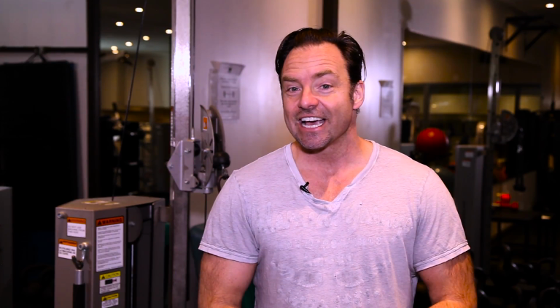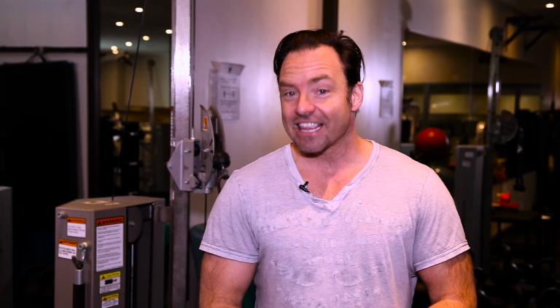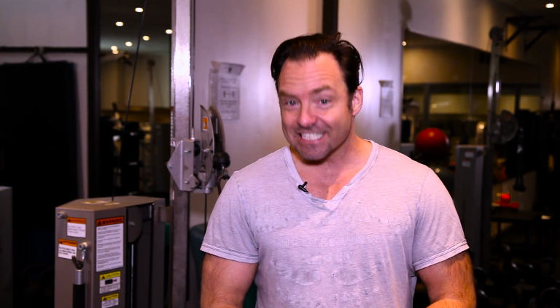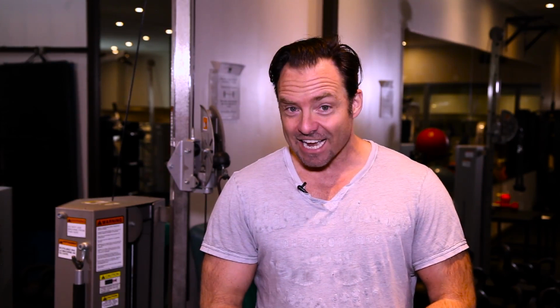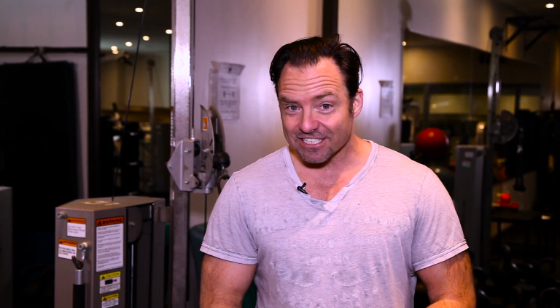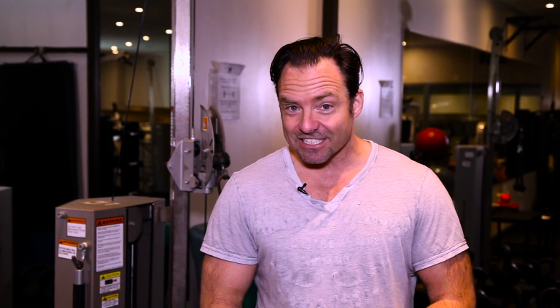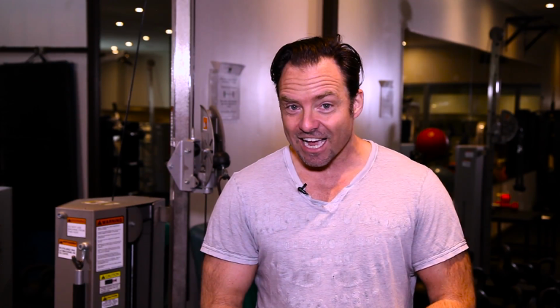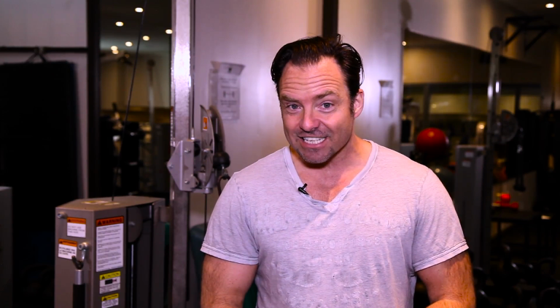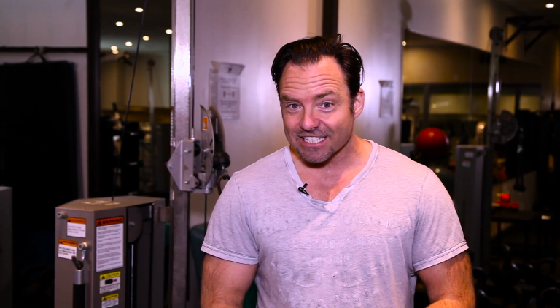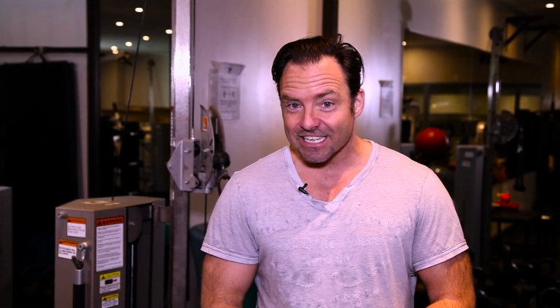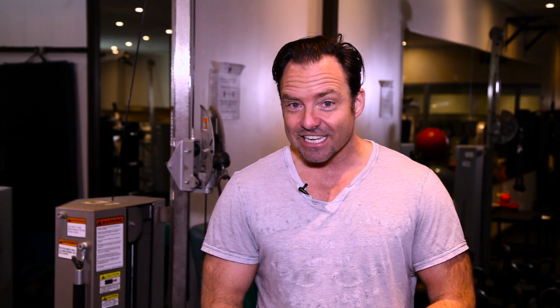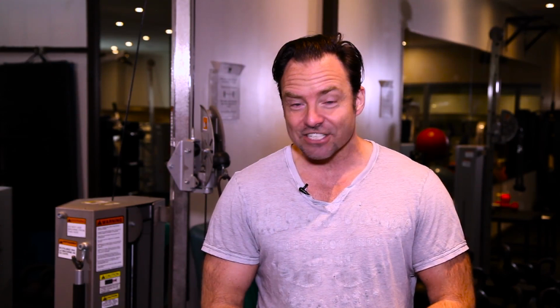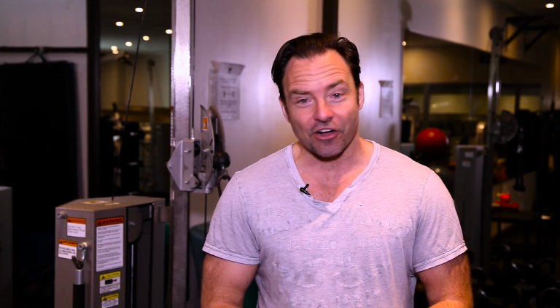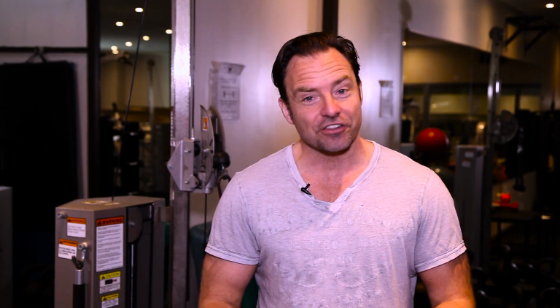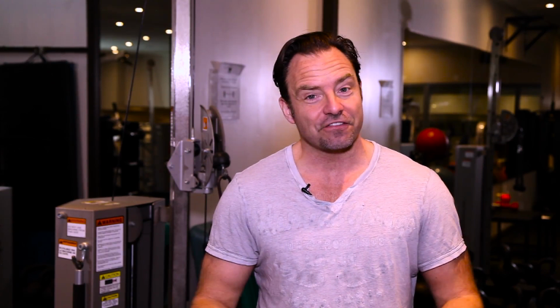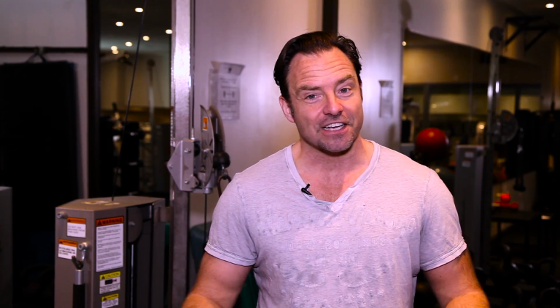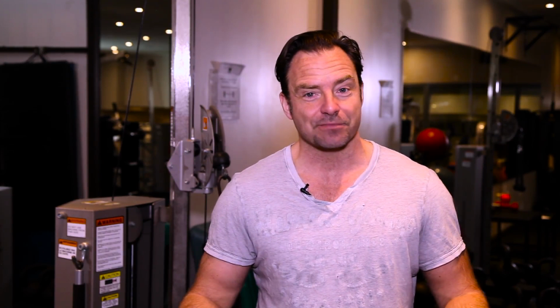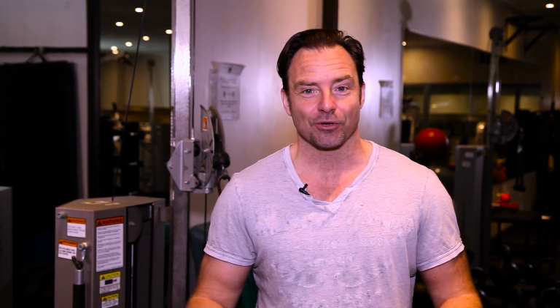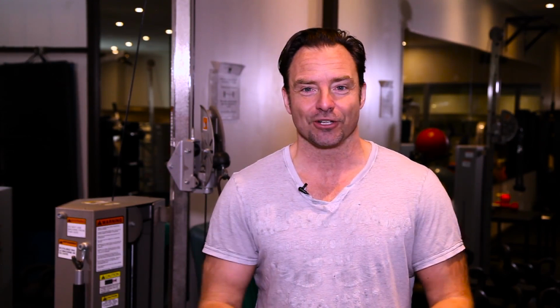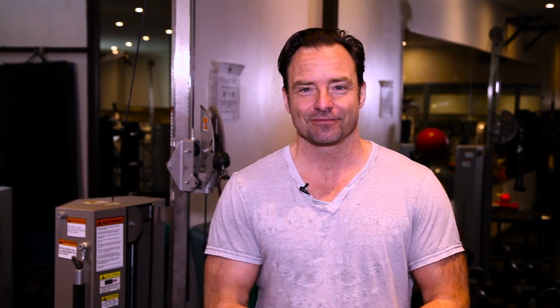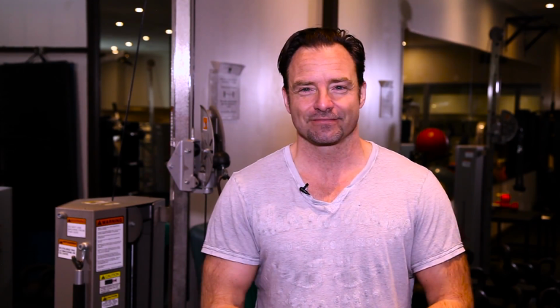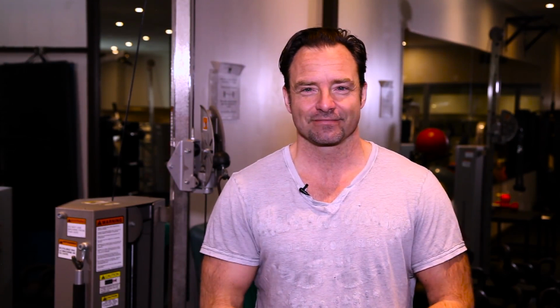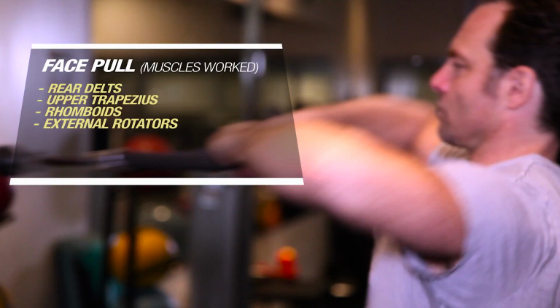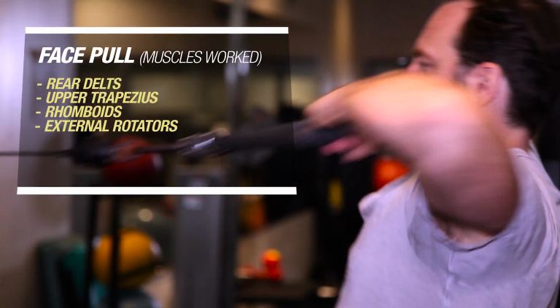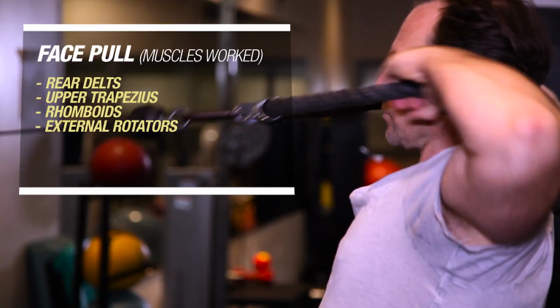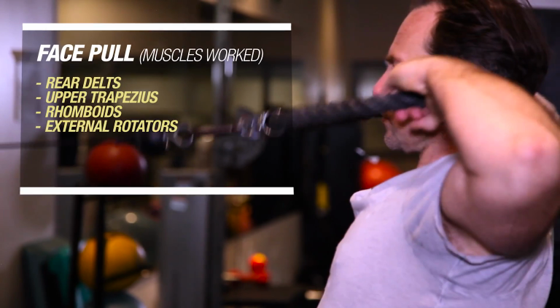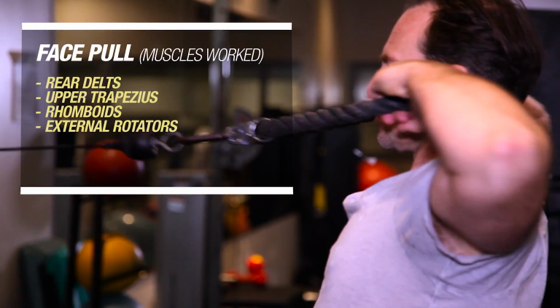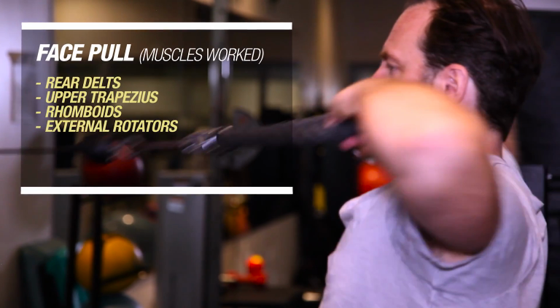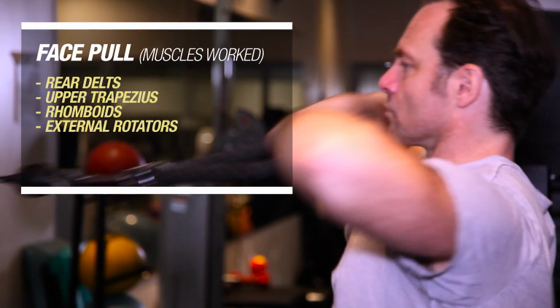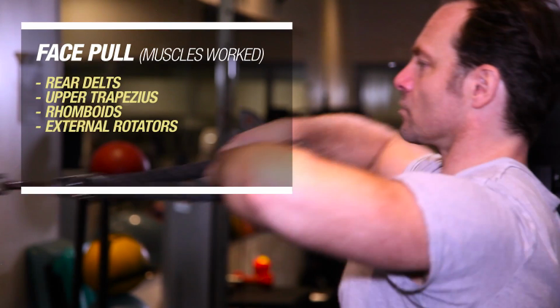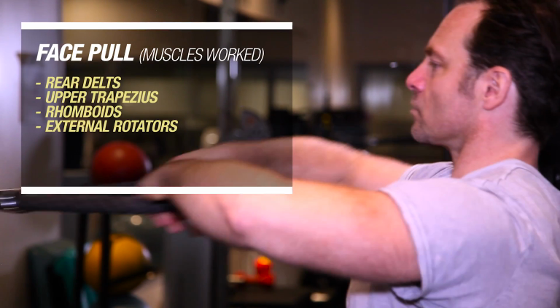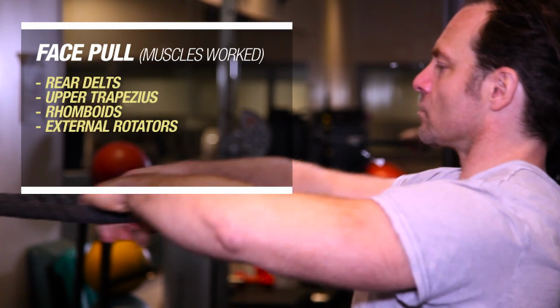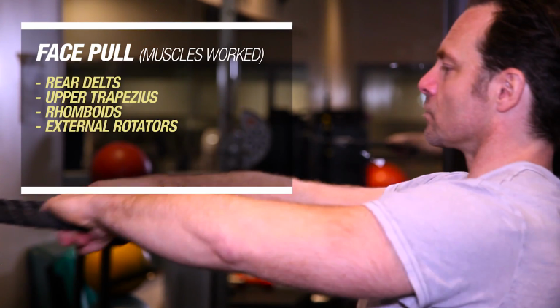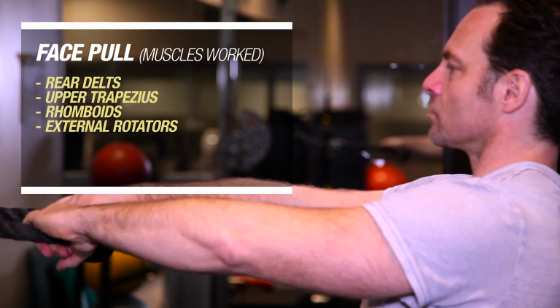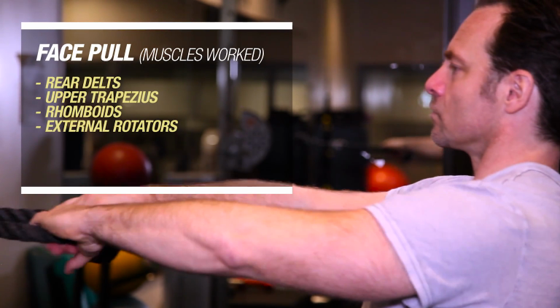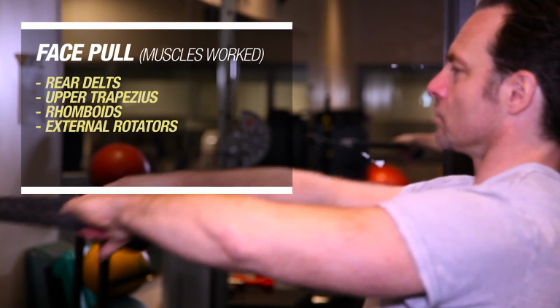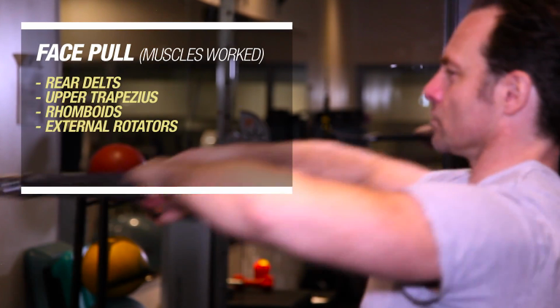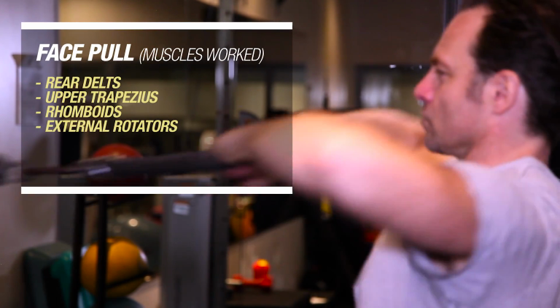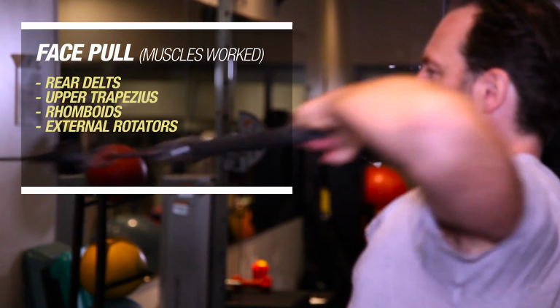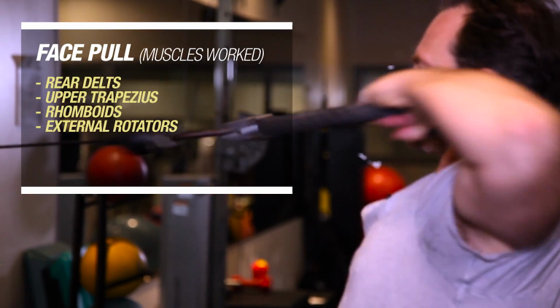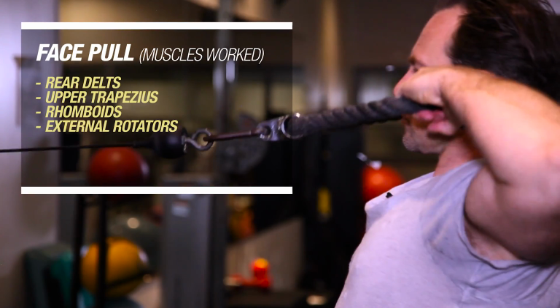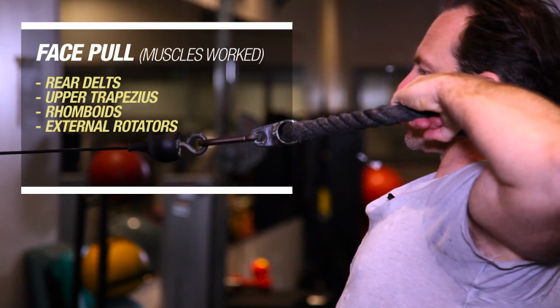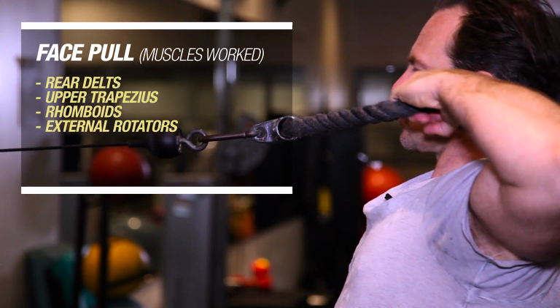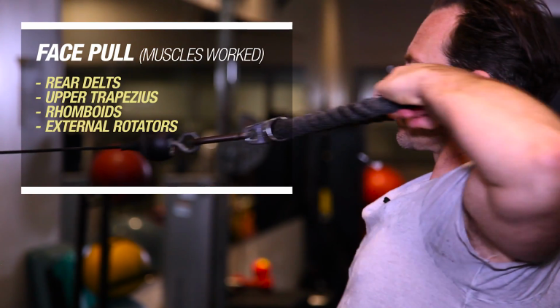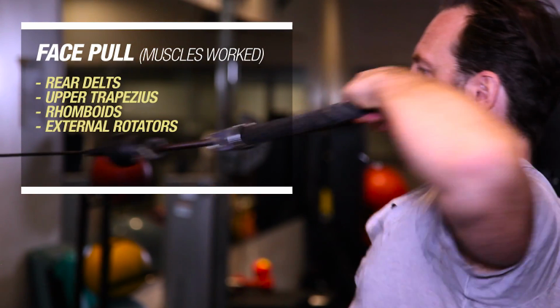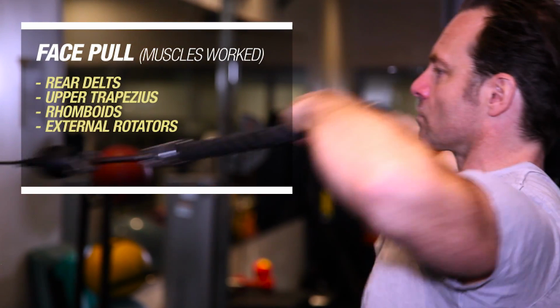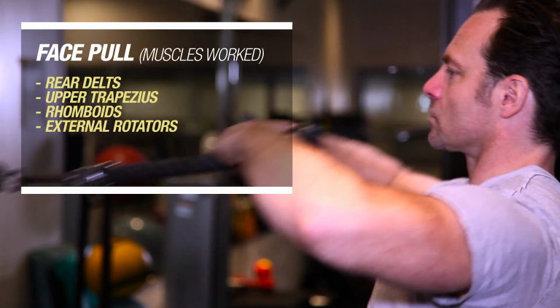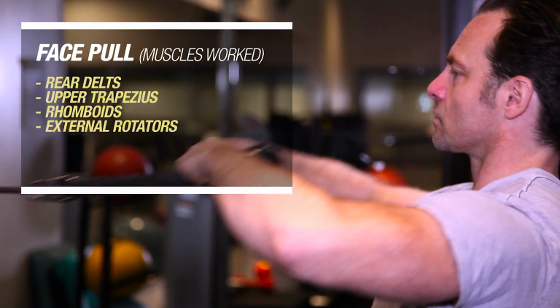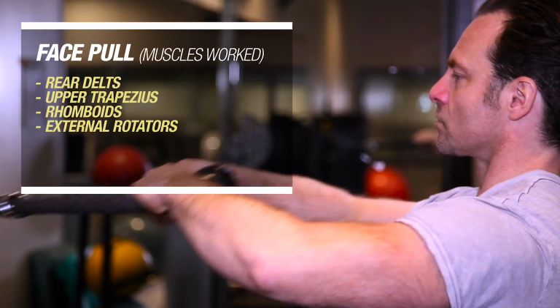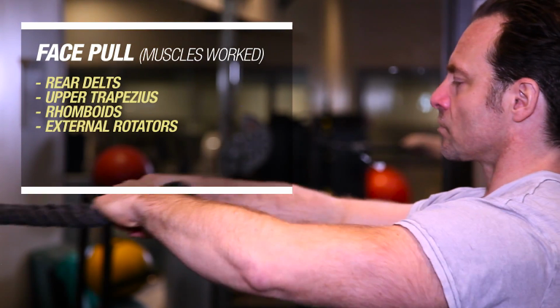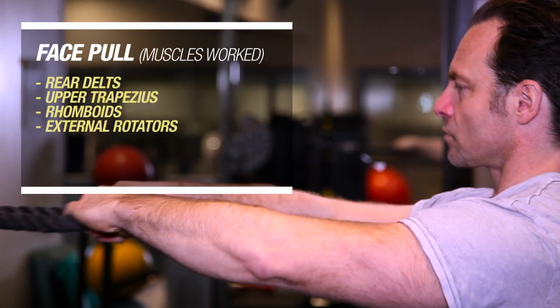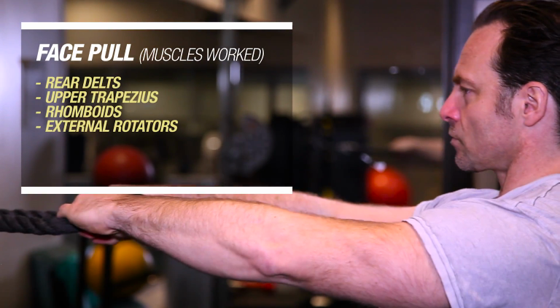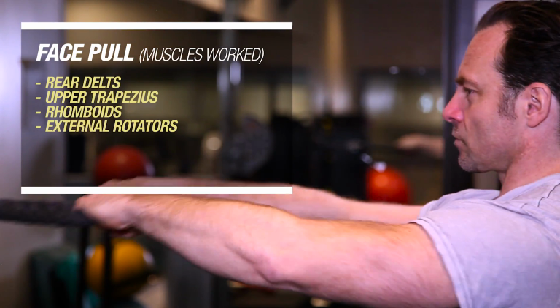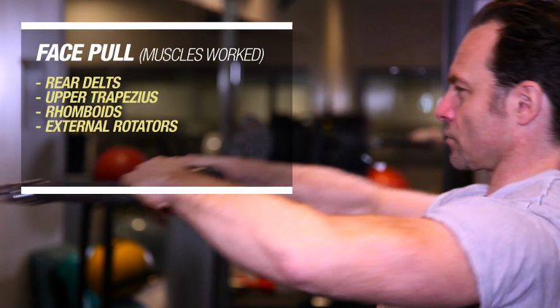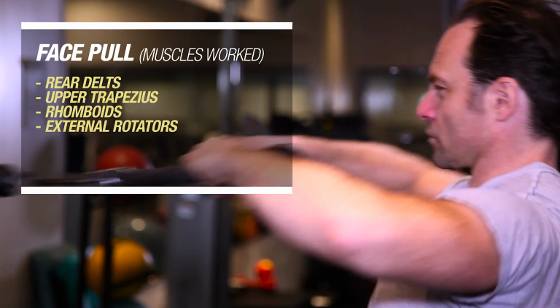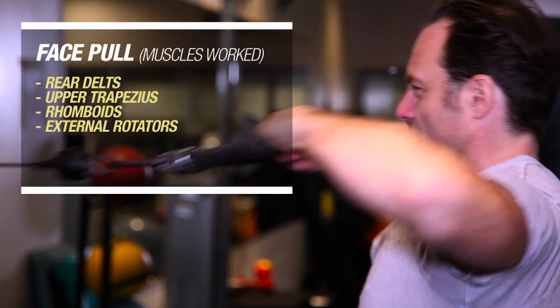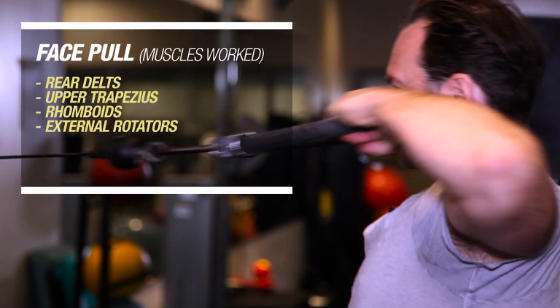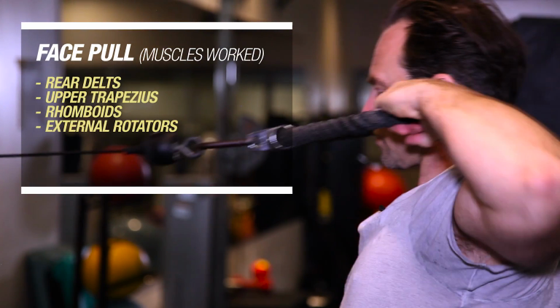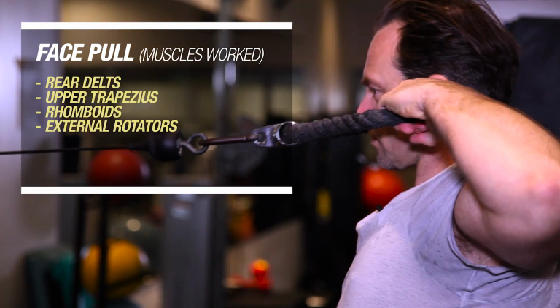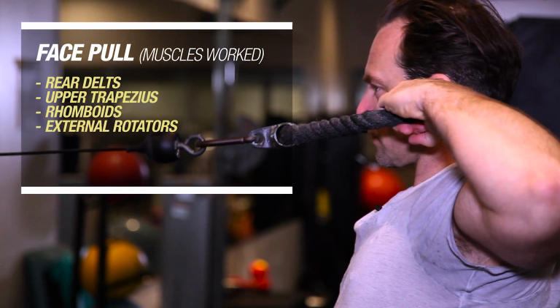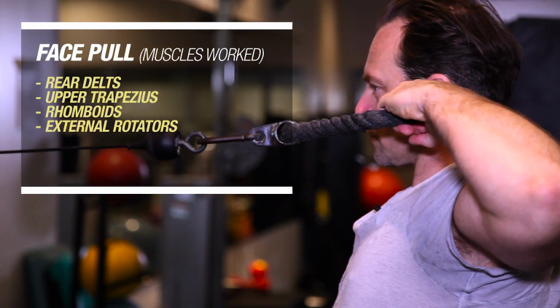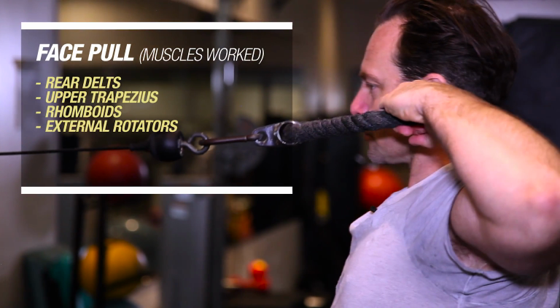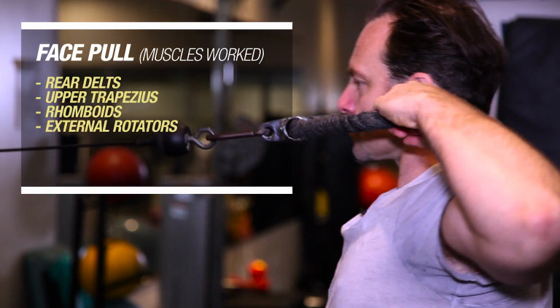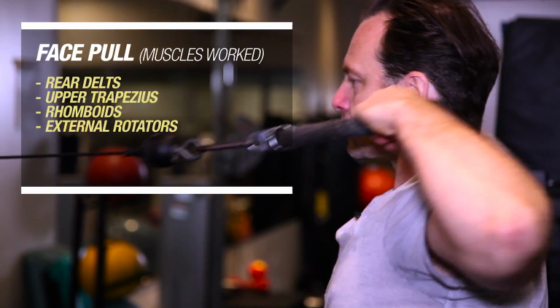This exercise is called the Face Pull. The Face Pull is an exercise that works the rear delts, the upper trapezius, the rhomboids, and the external rotators.